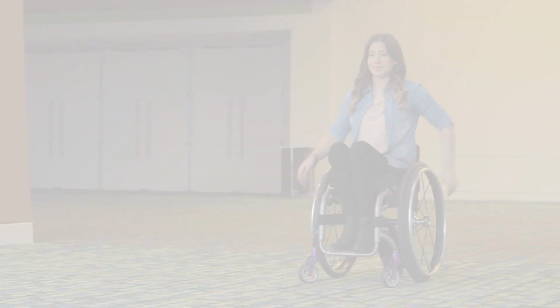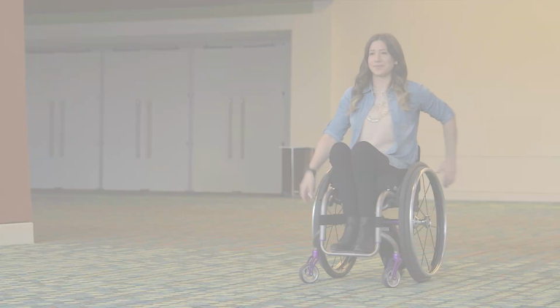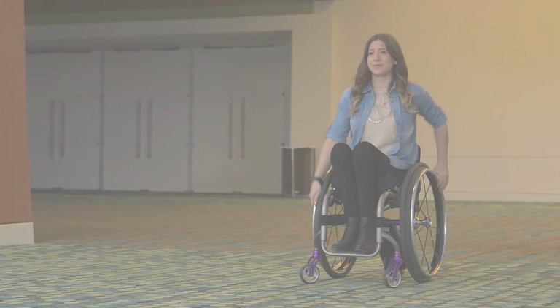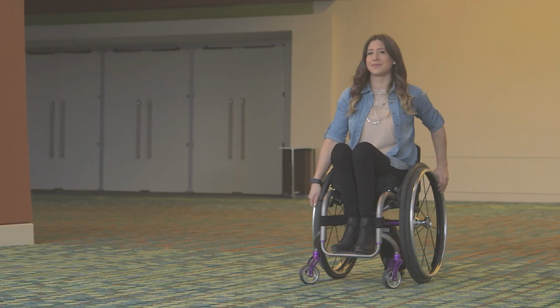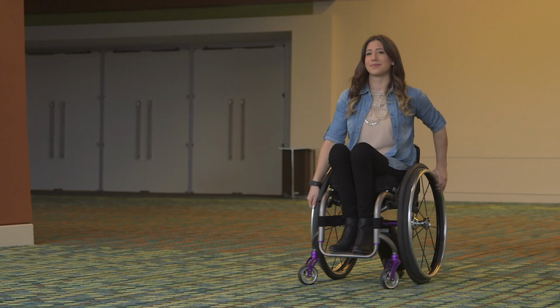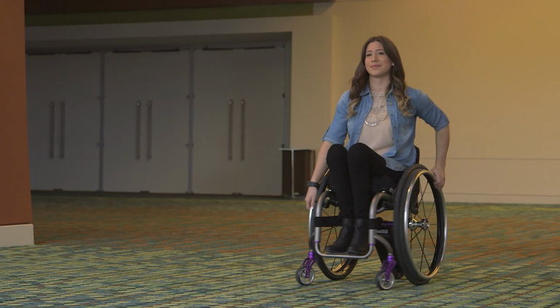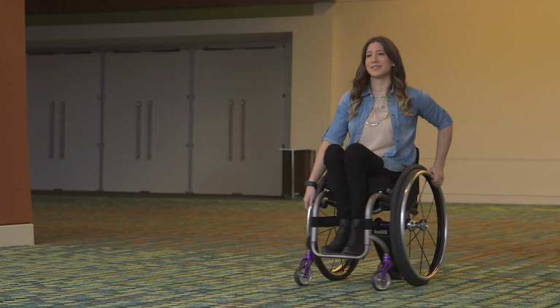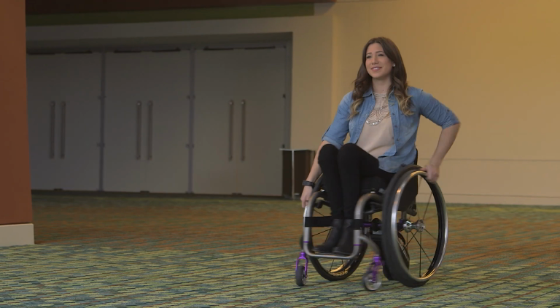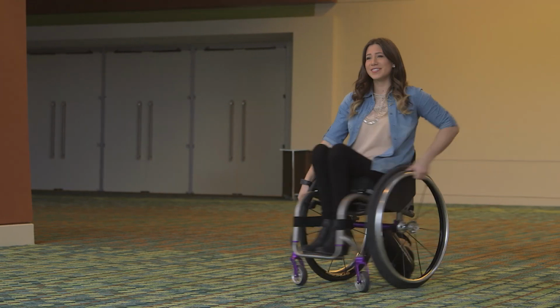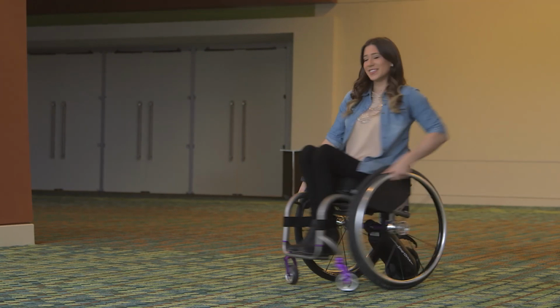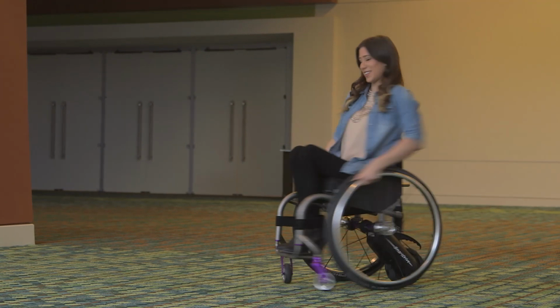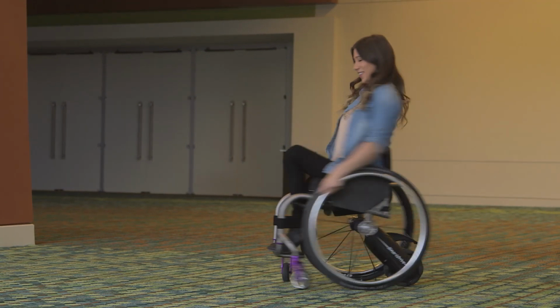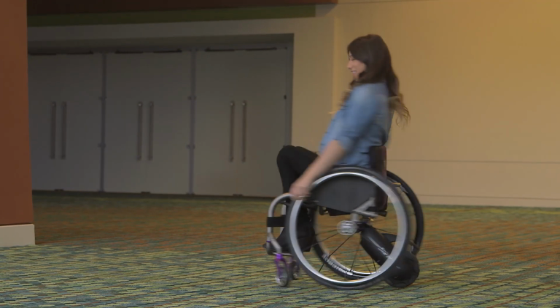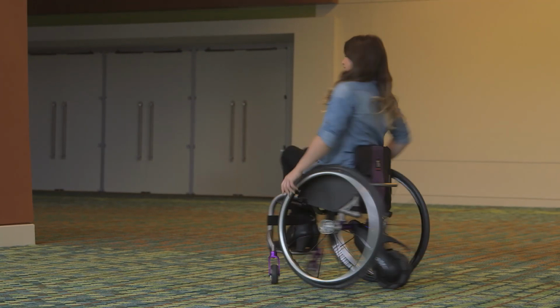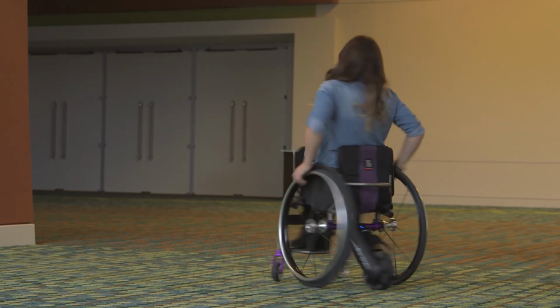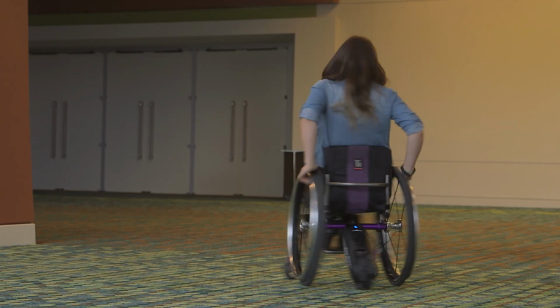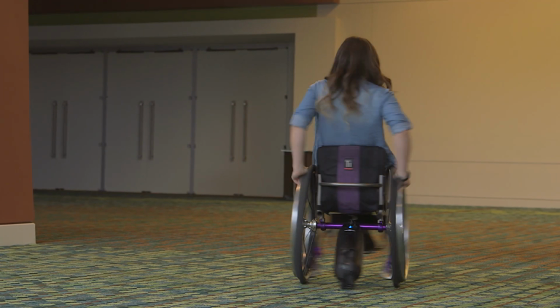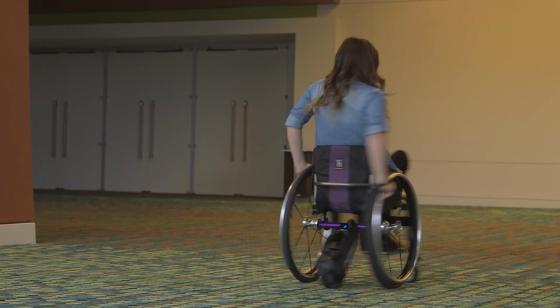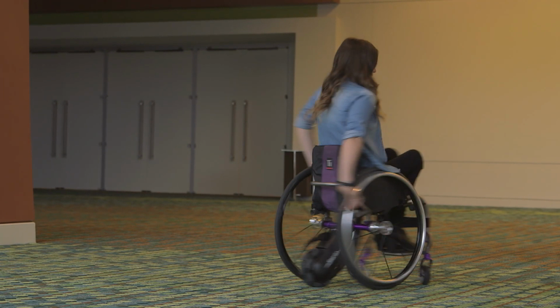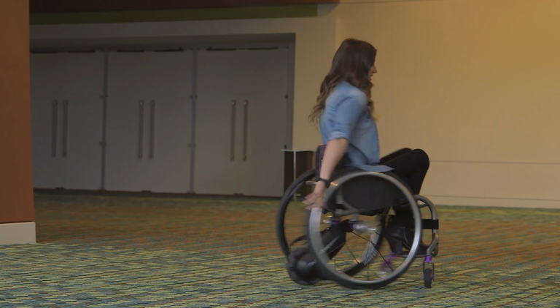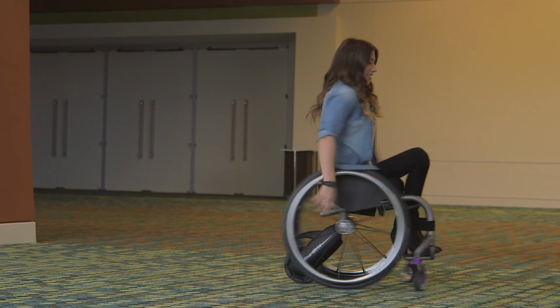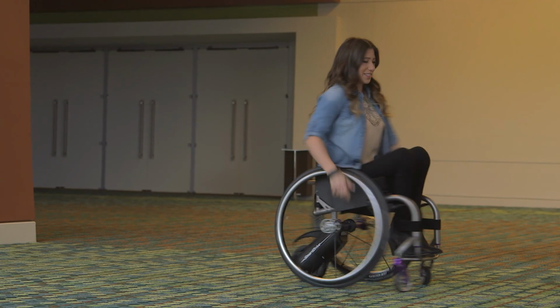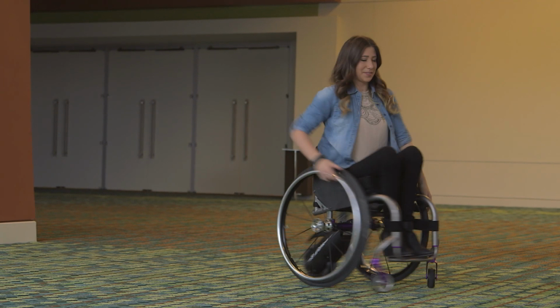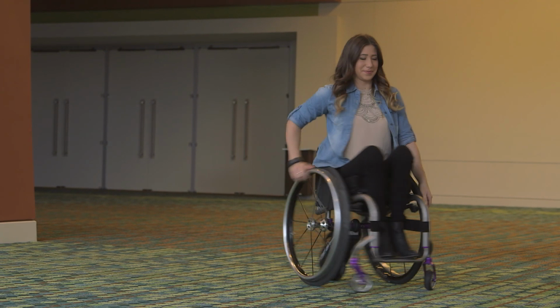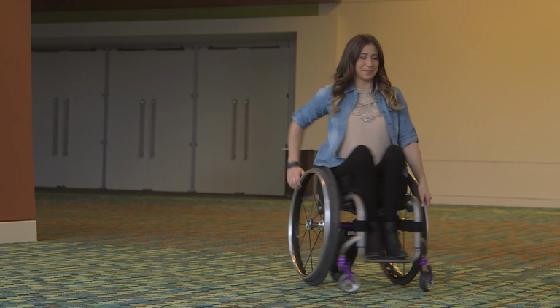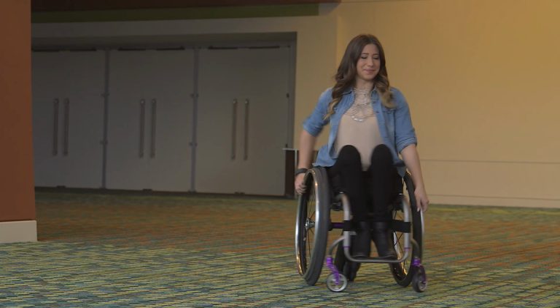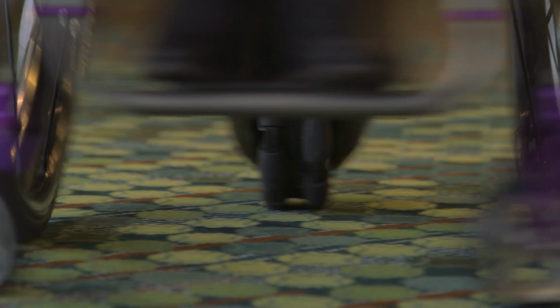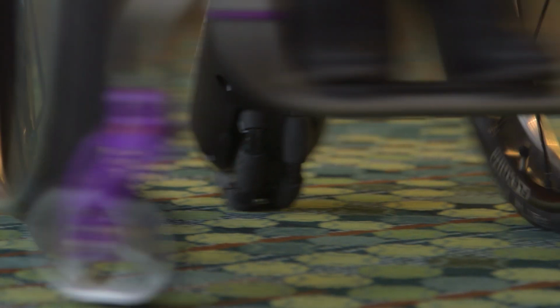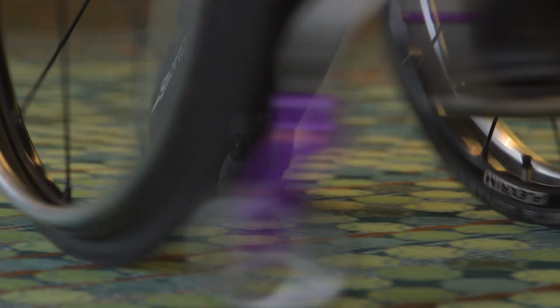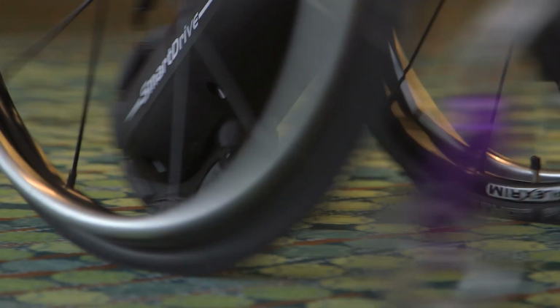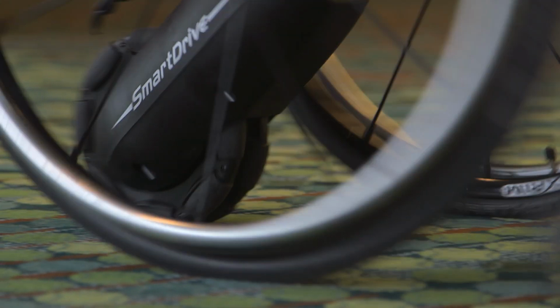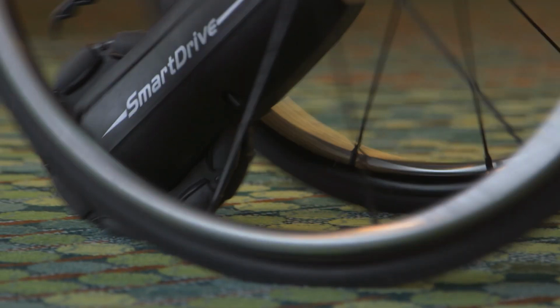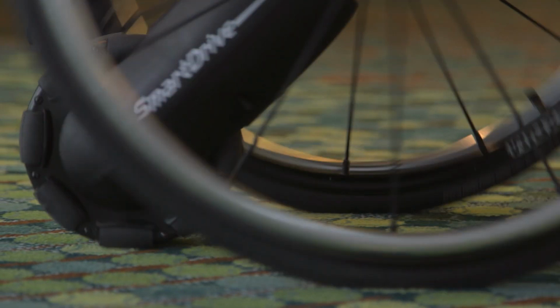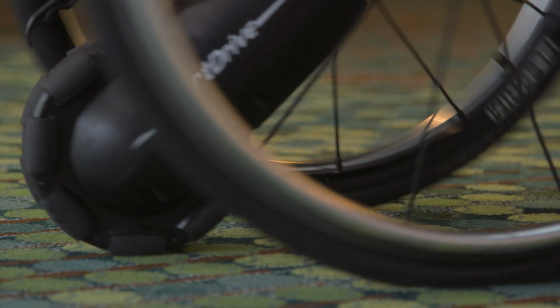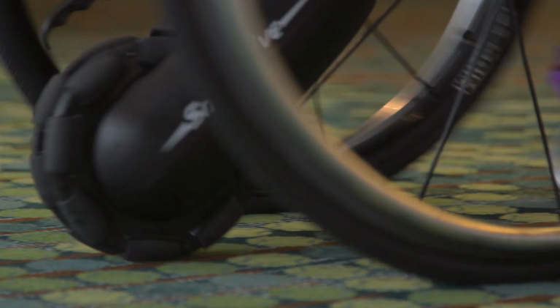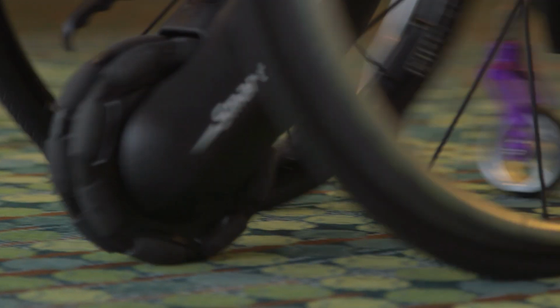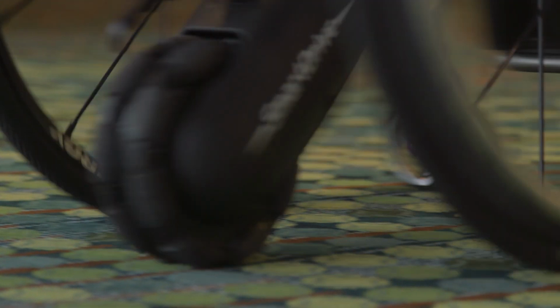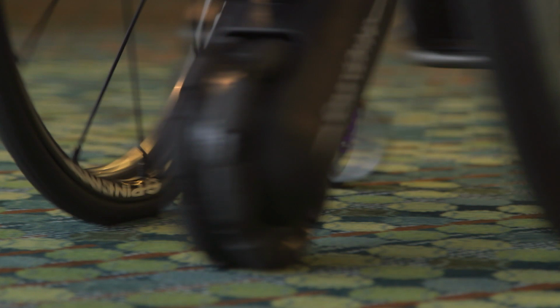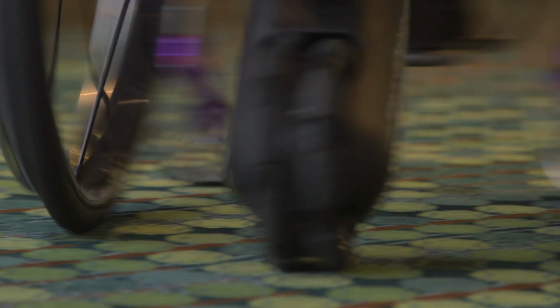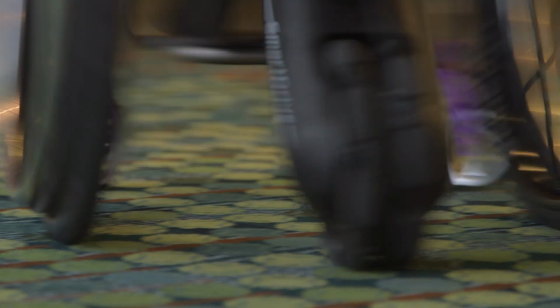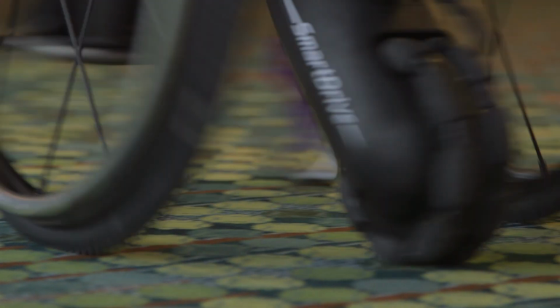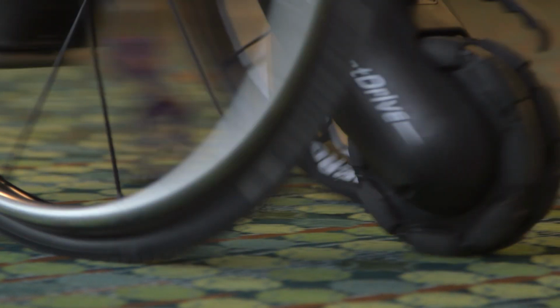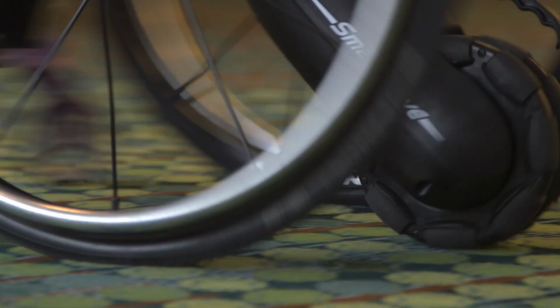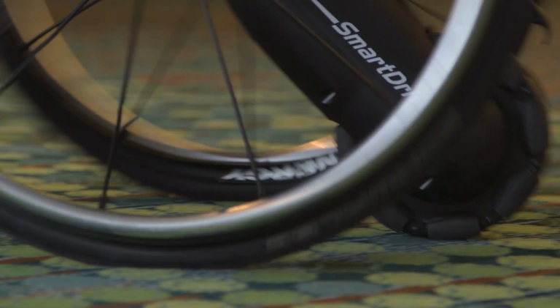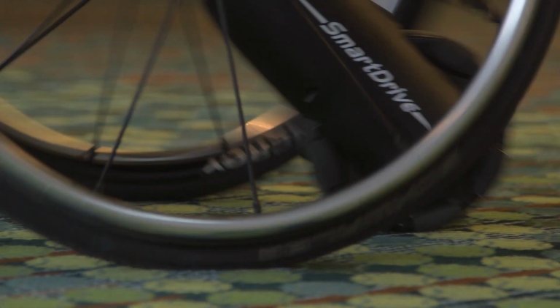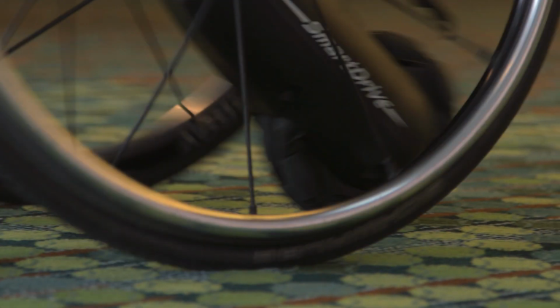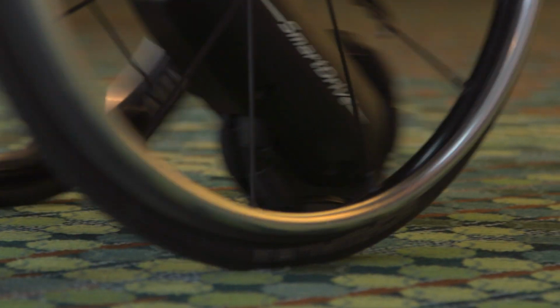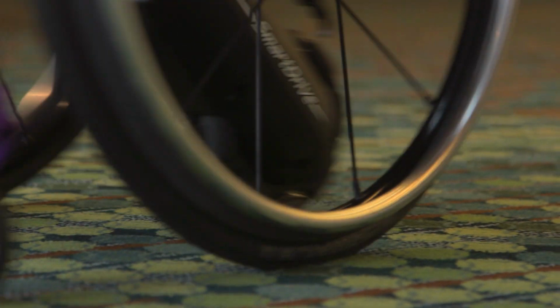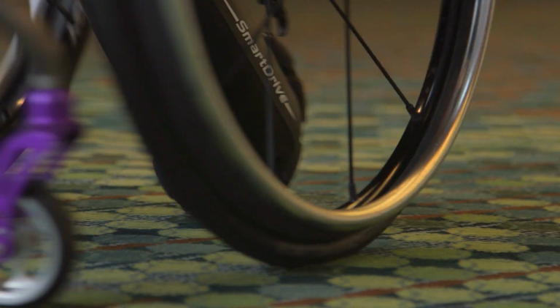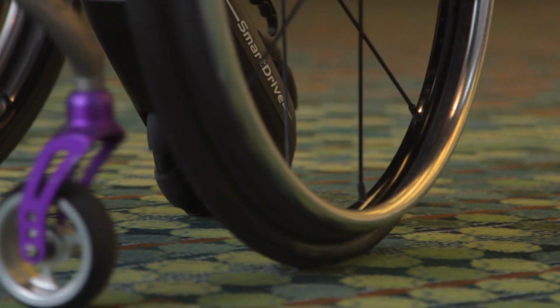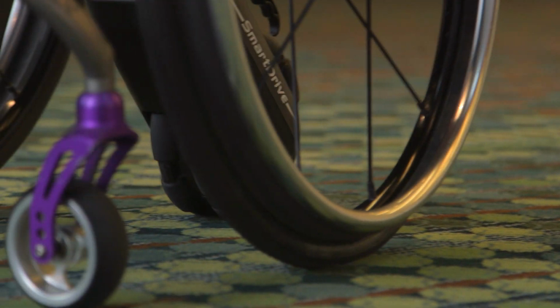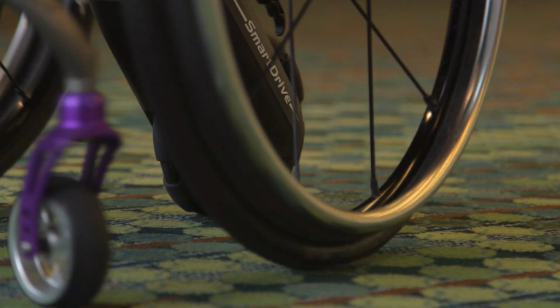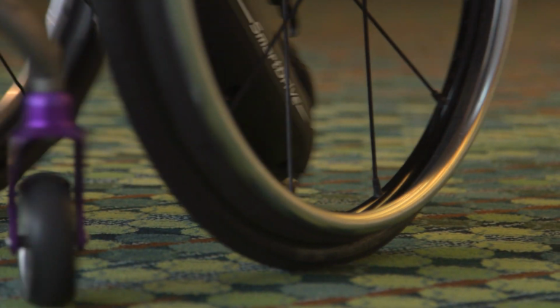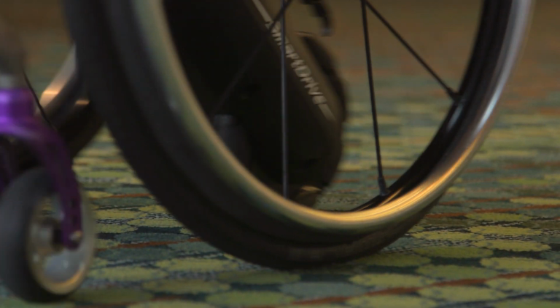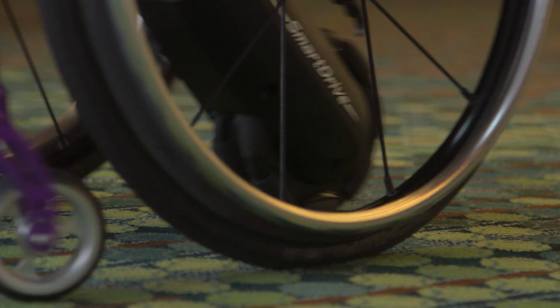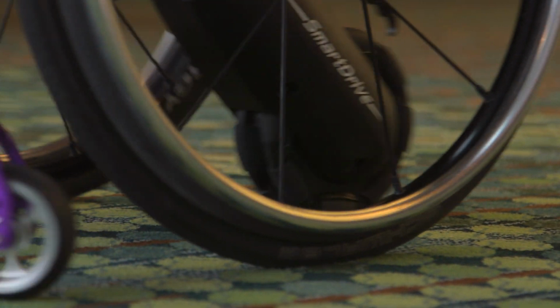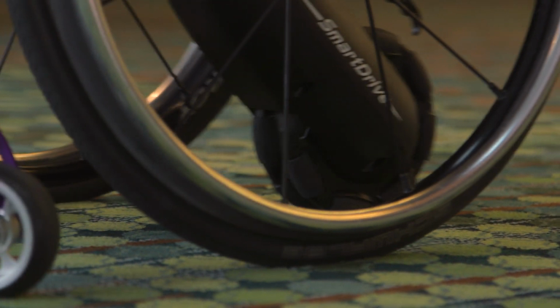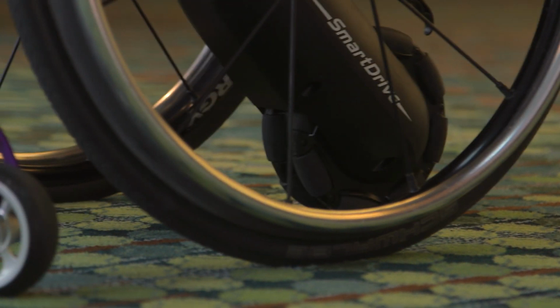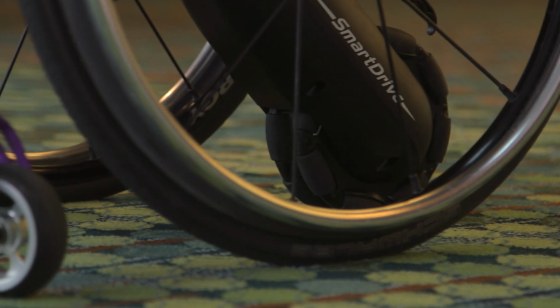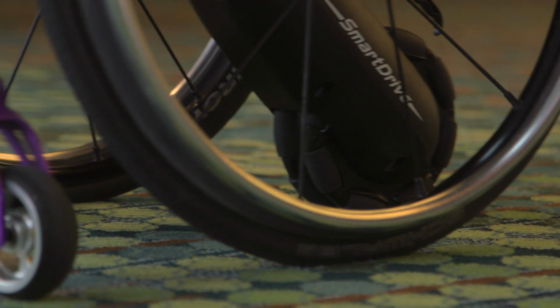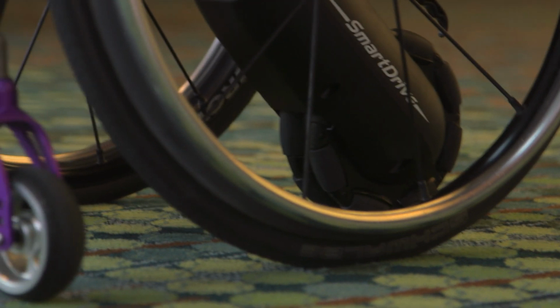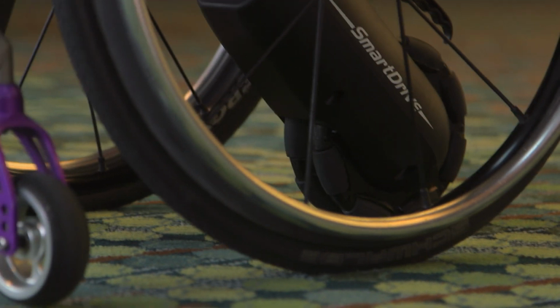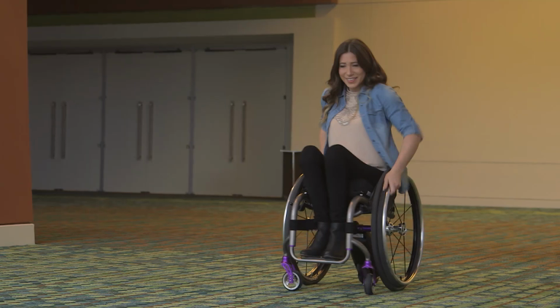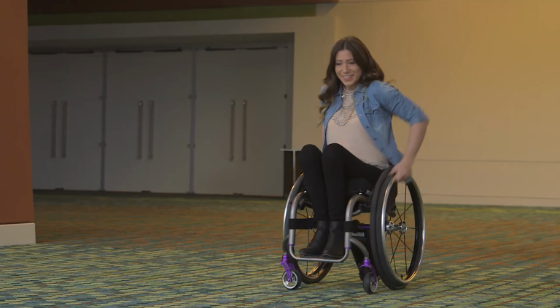The SmartDrive is so lightweight, you'll hardly know it's there. The Omniwheel glides sideways on the ground, allowing you to turn effortlessly.